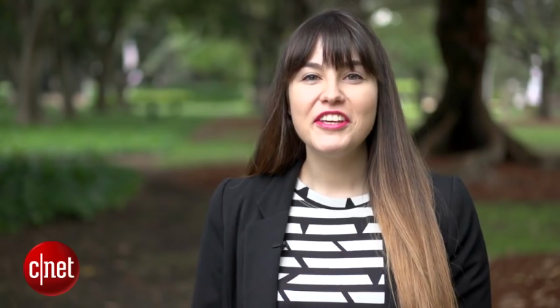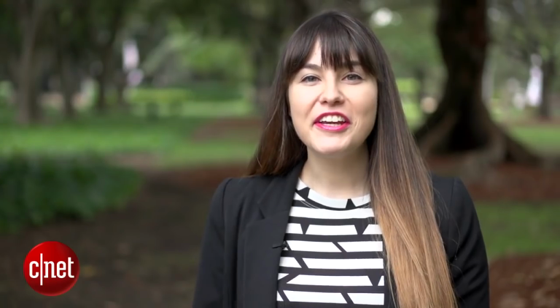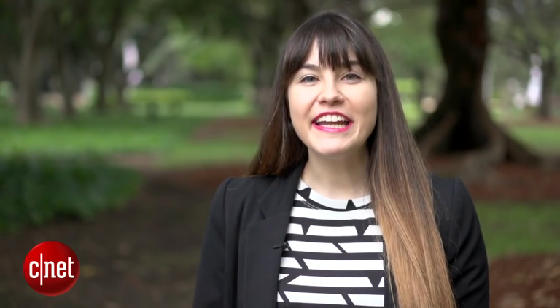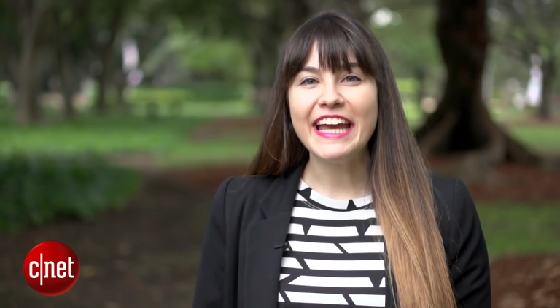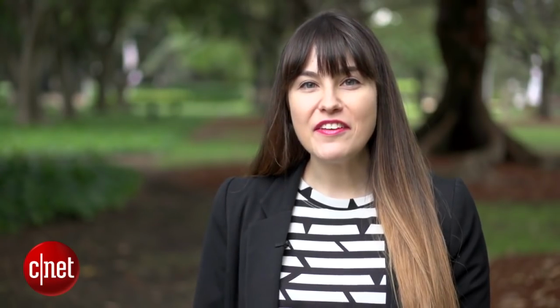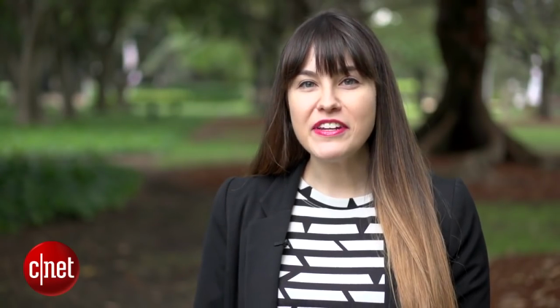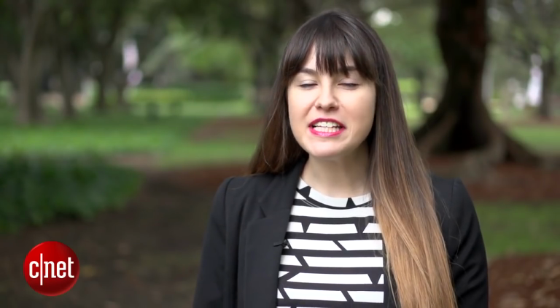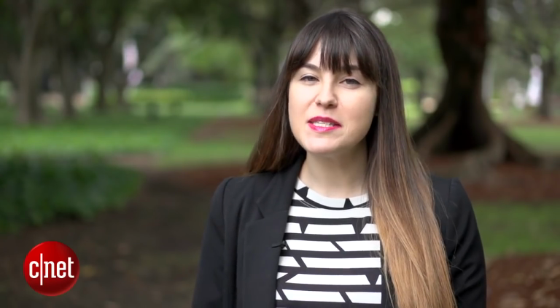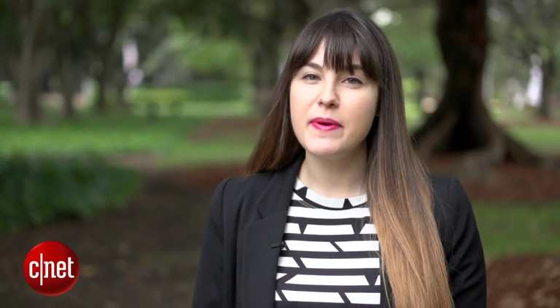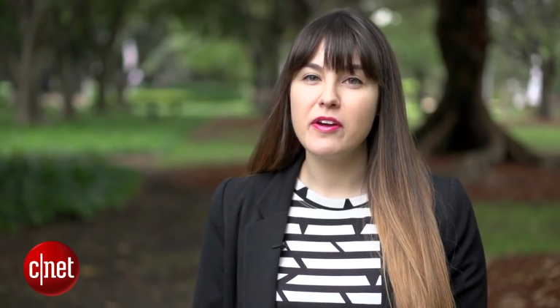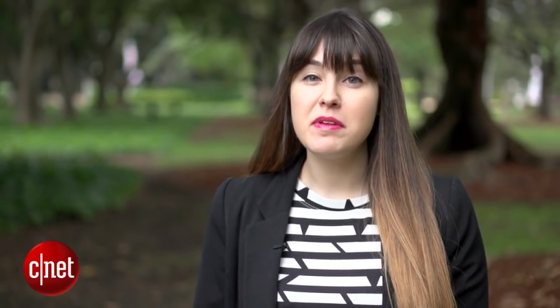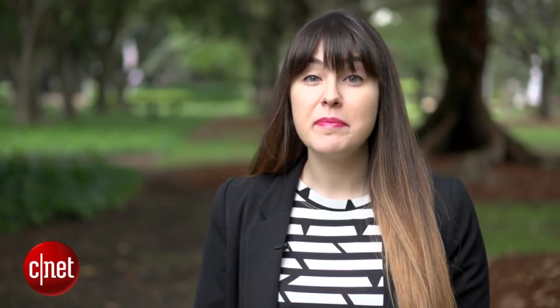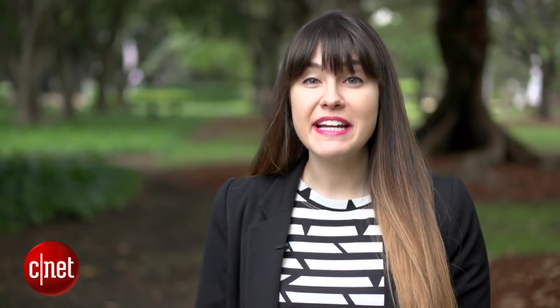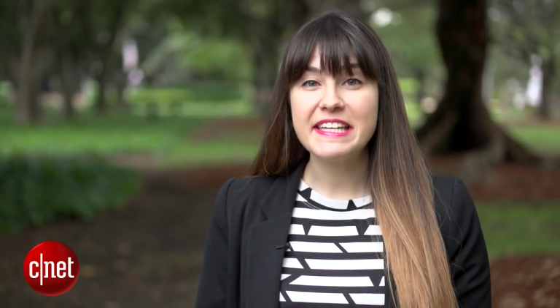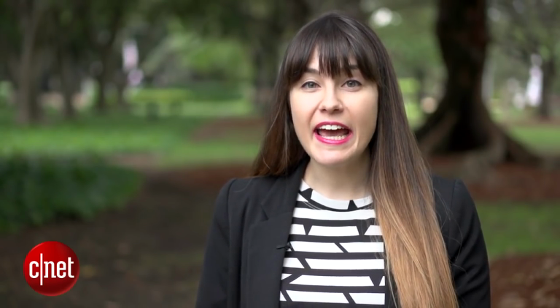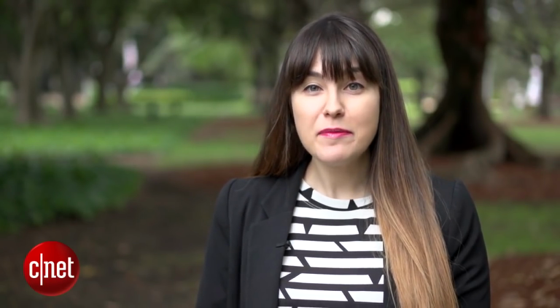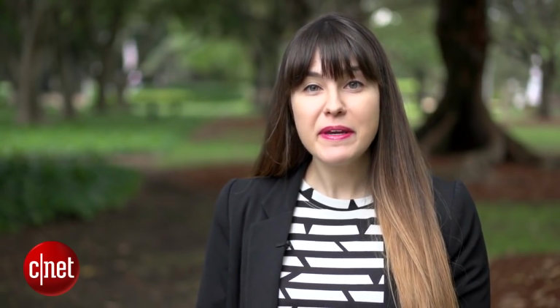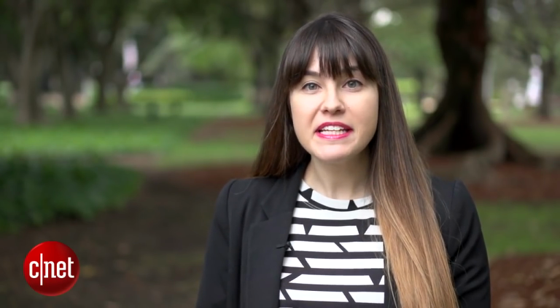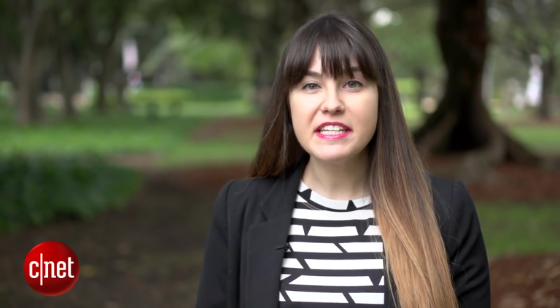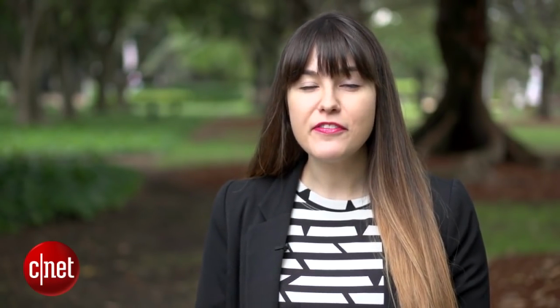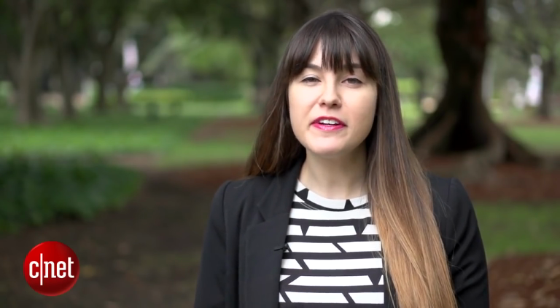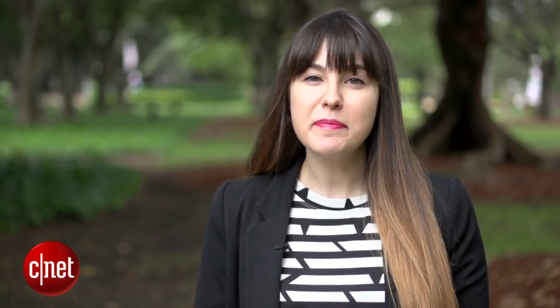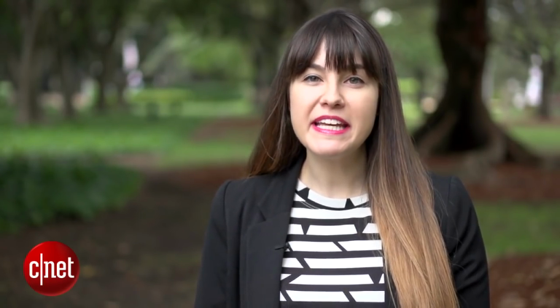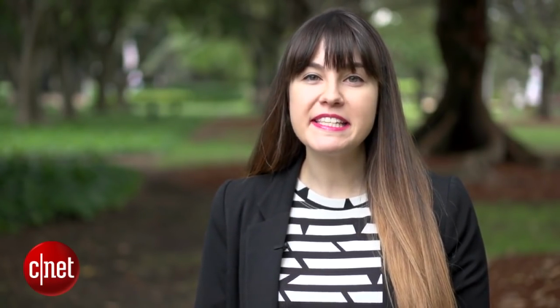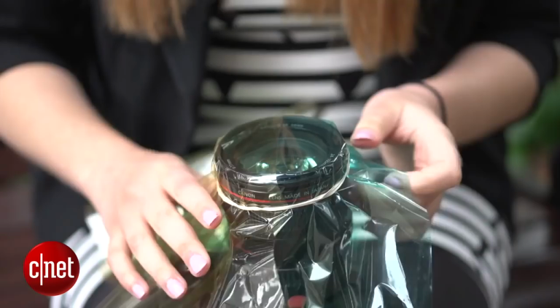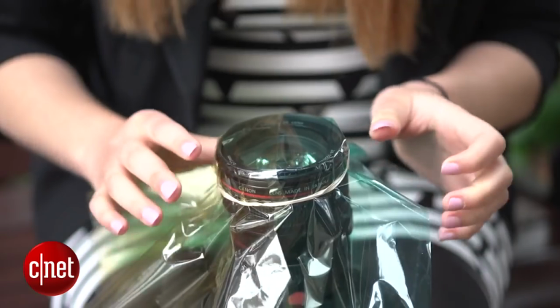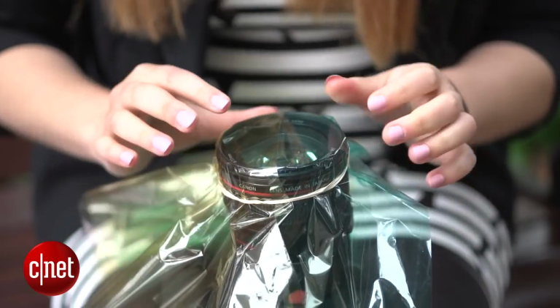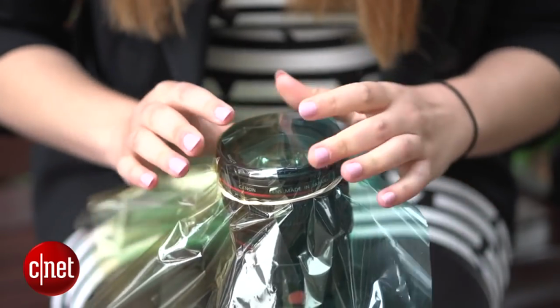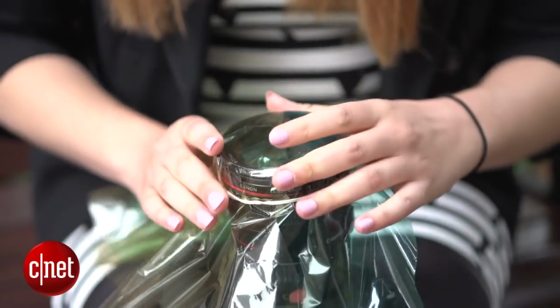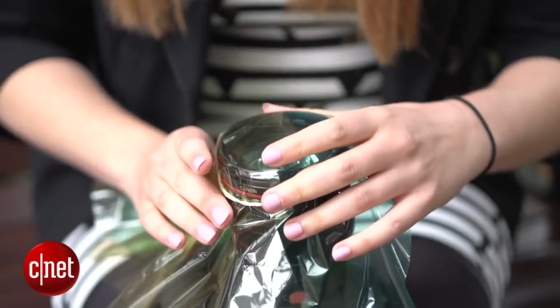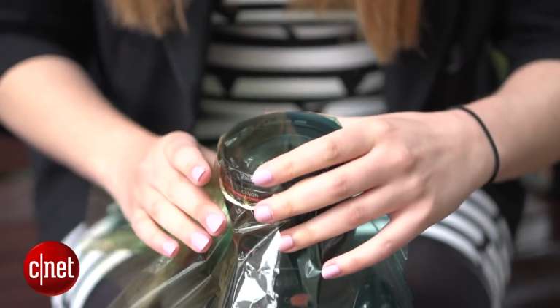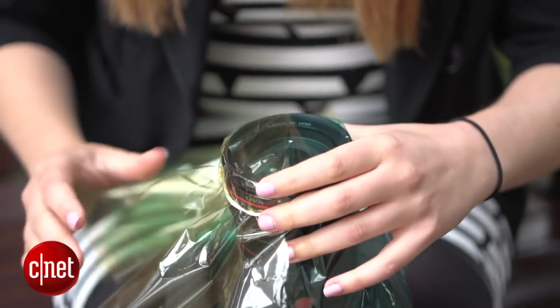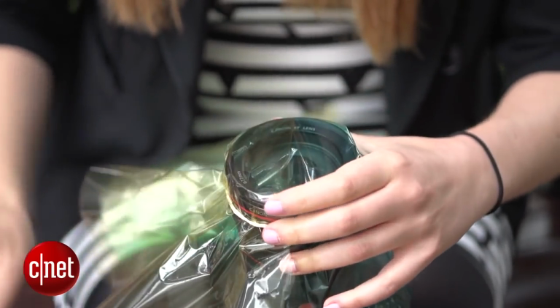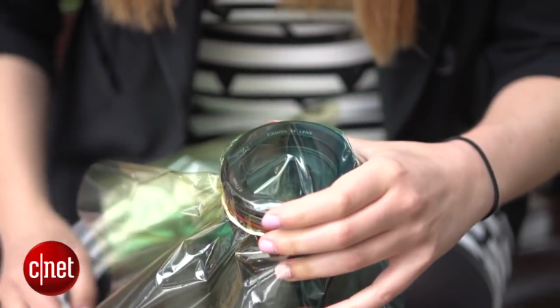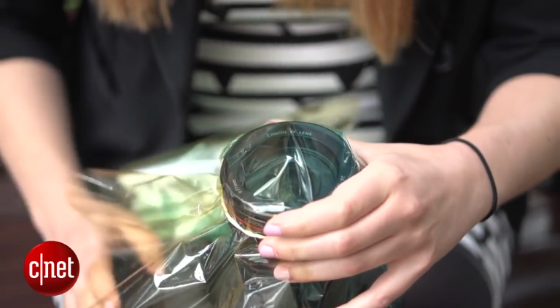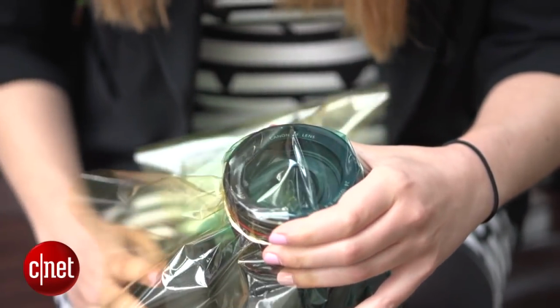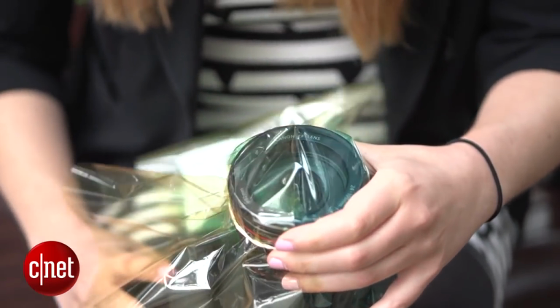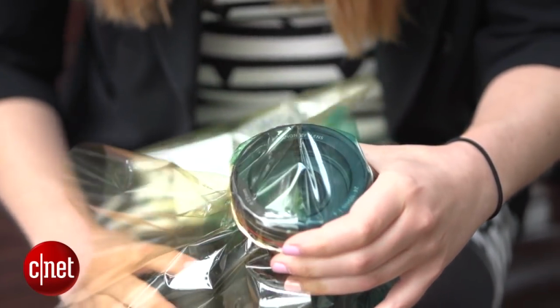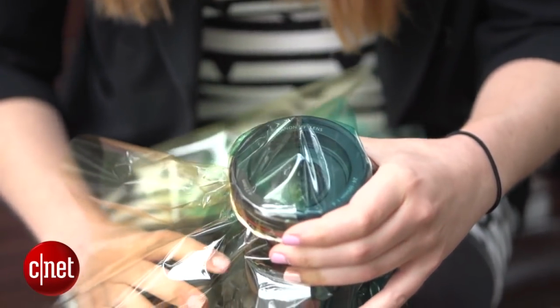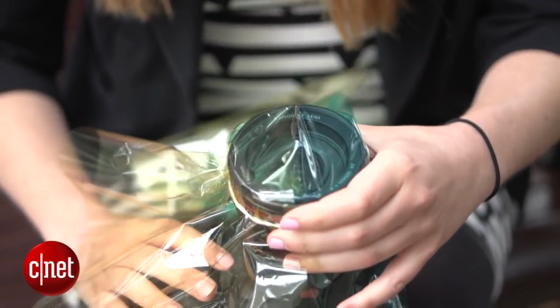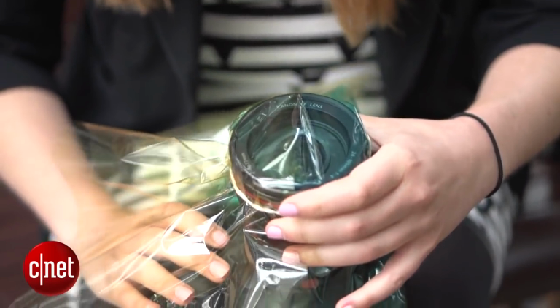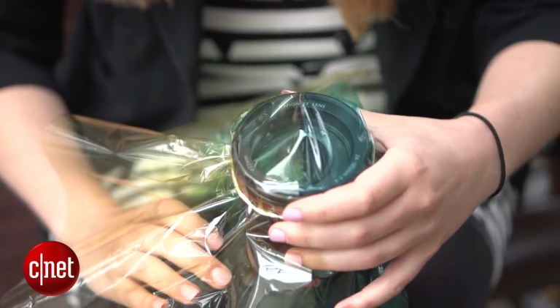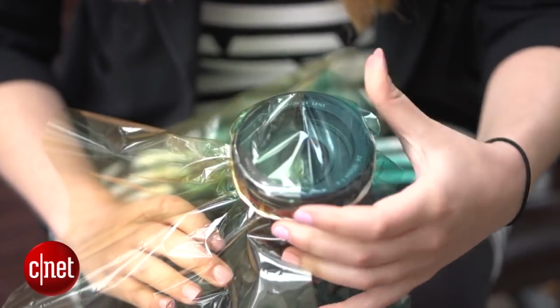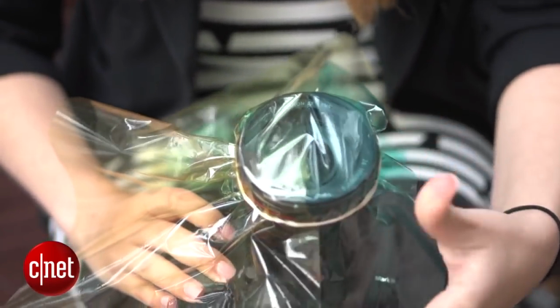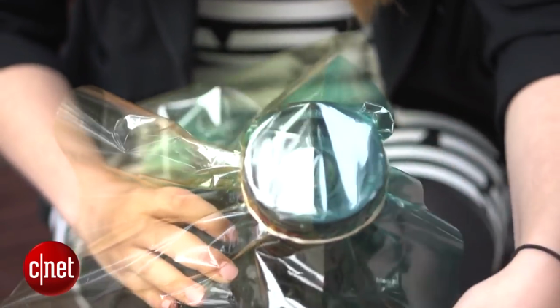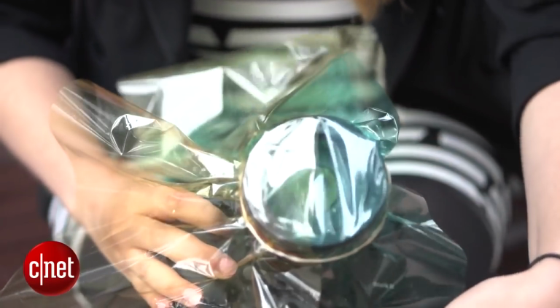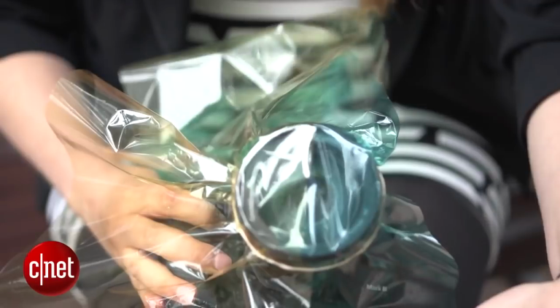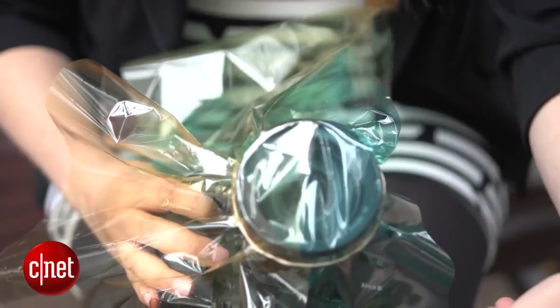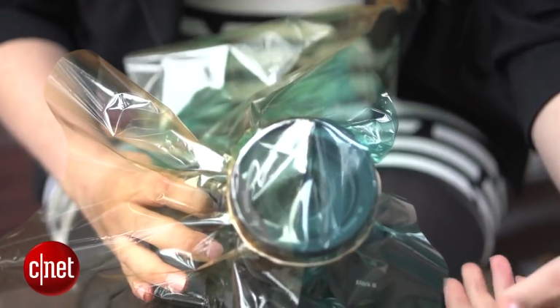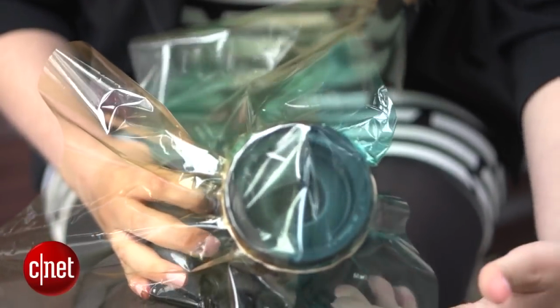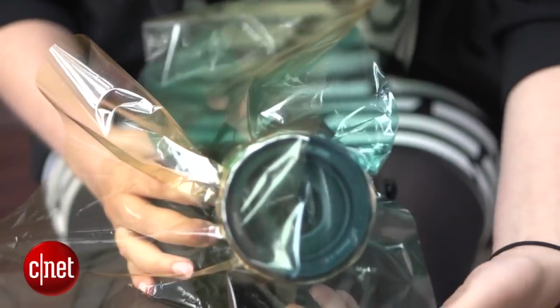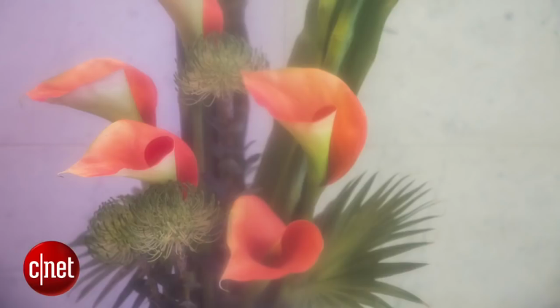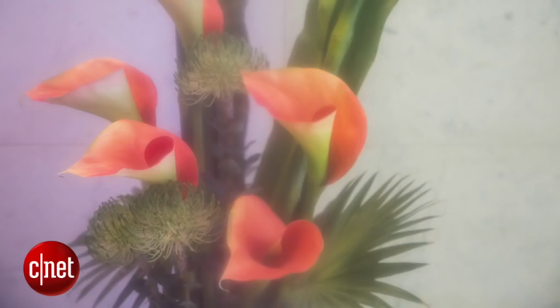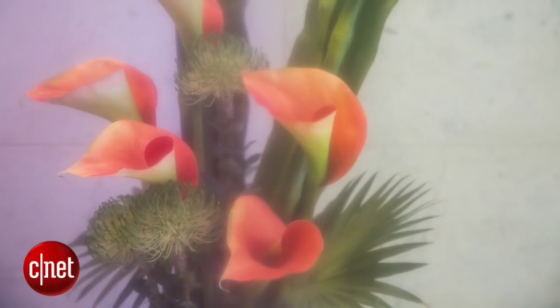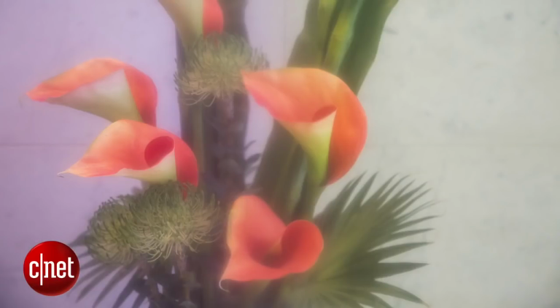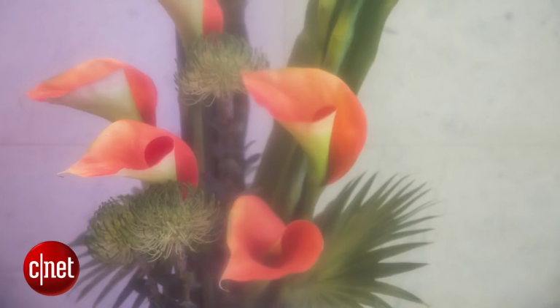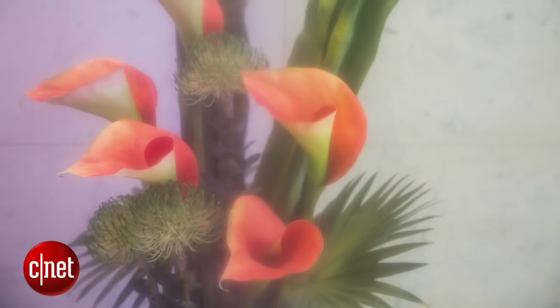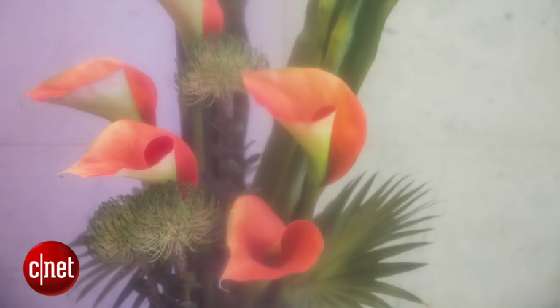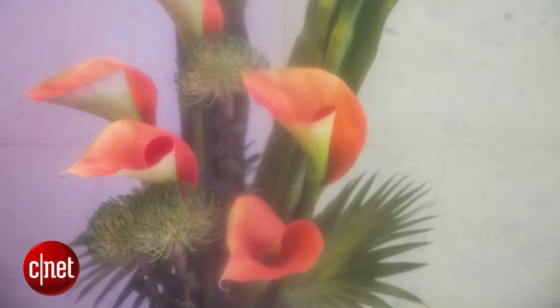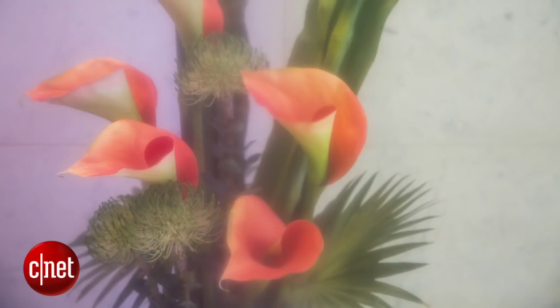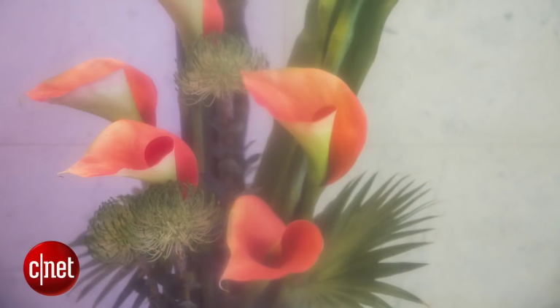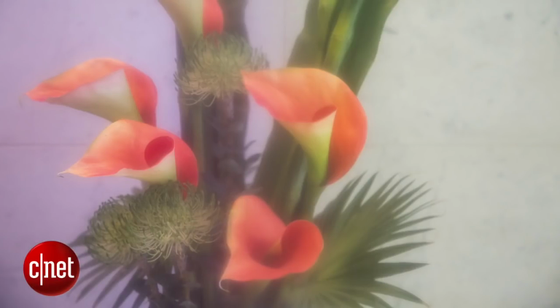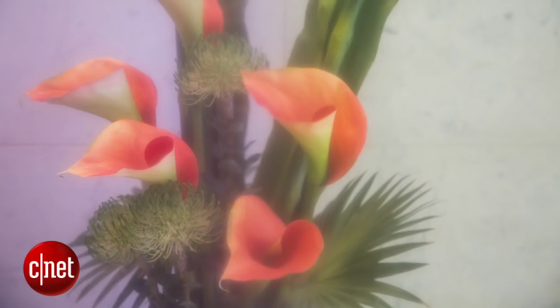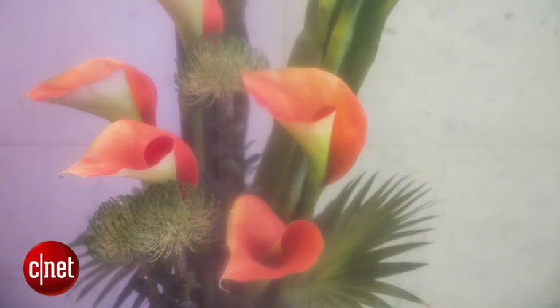You can even experiment by taping different pieces of coloured cellophane together and attaching them over the lens for some really neat effects.